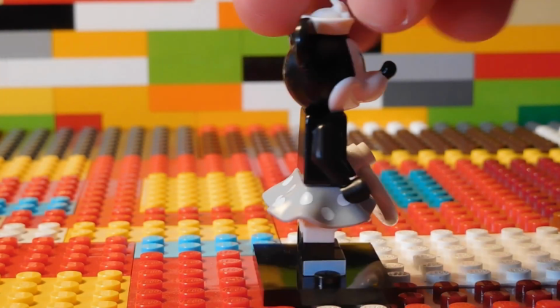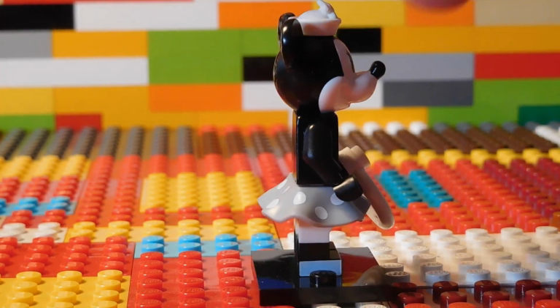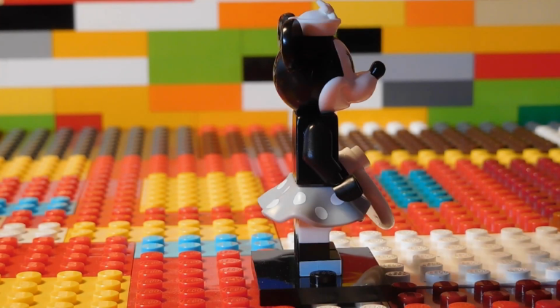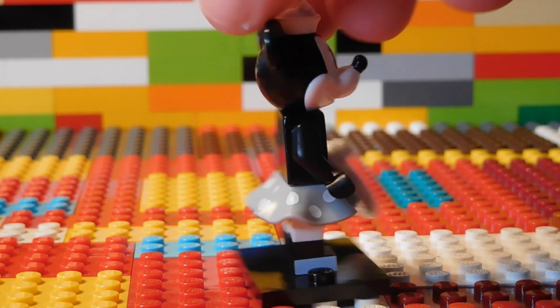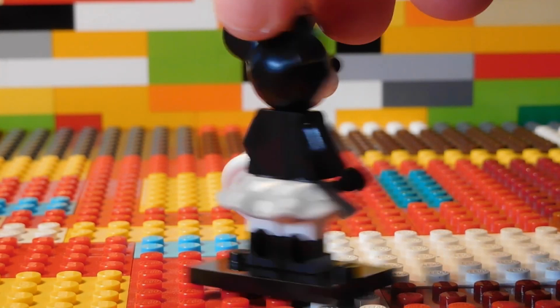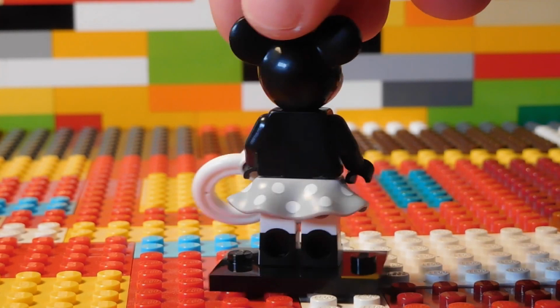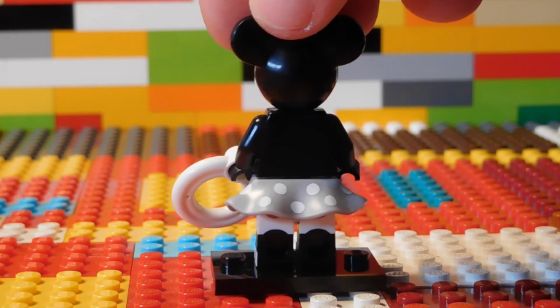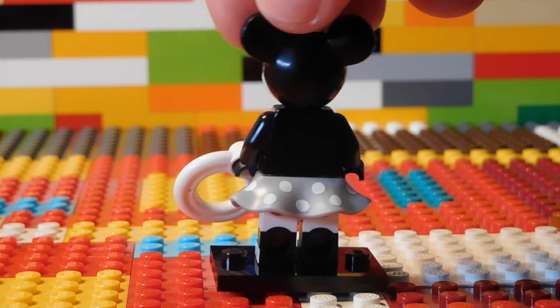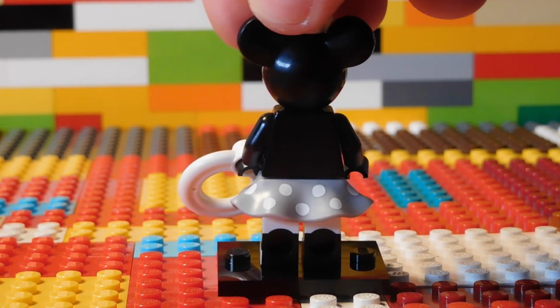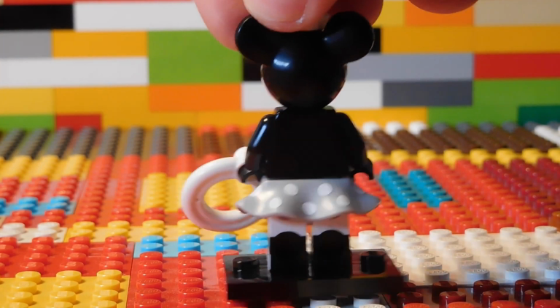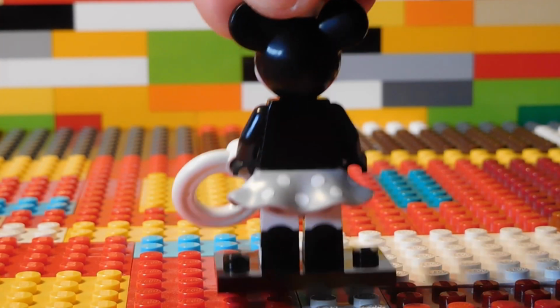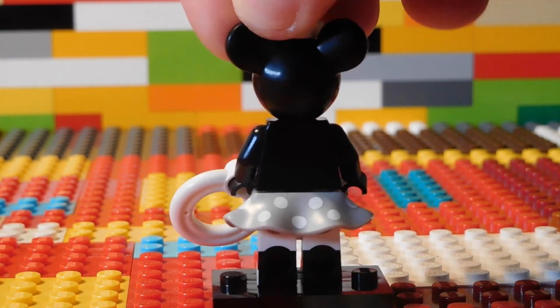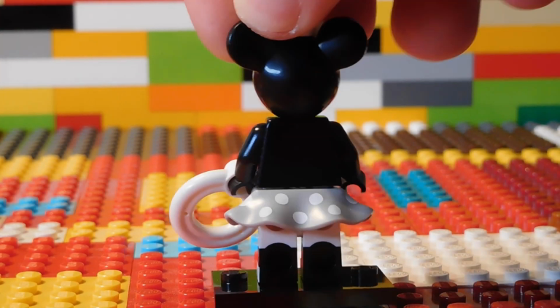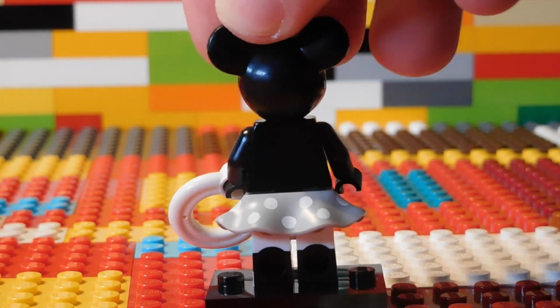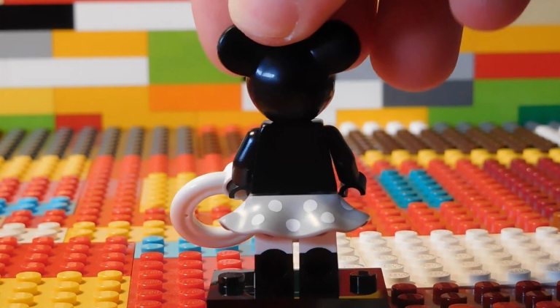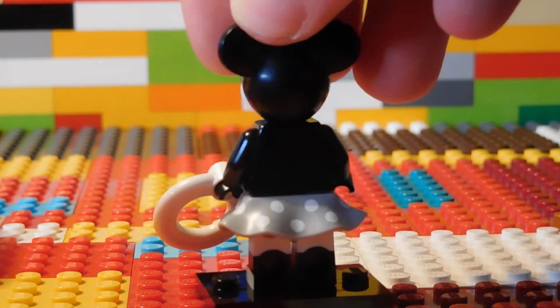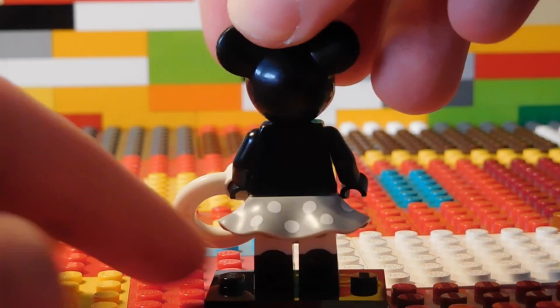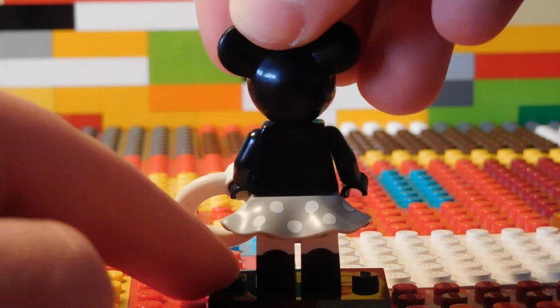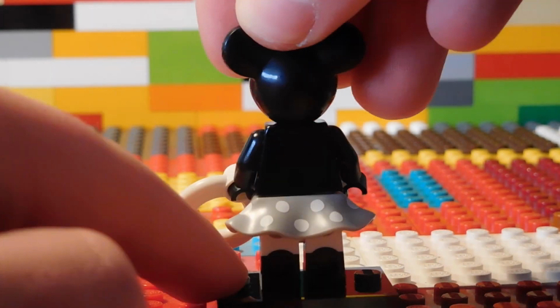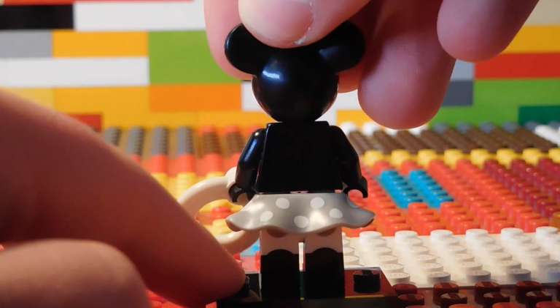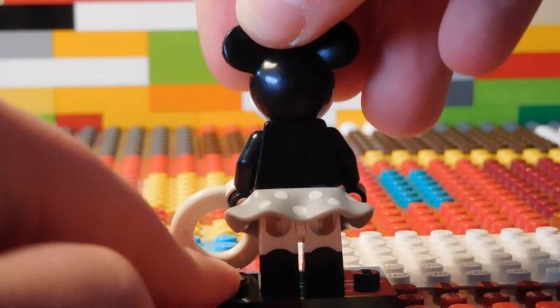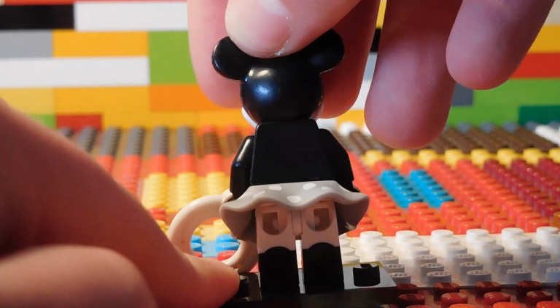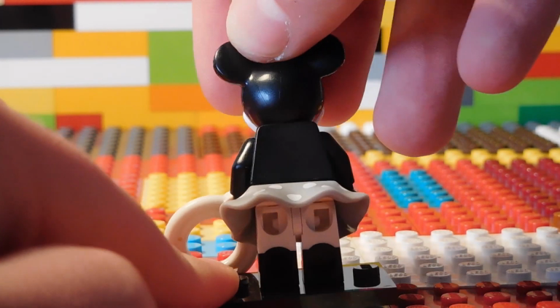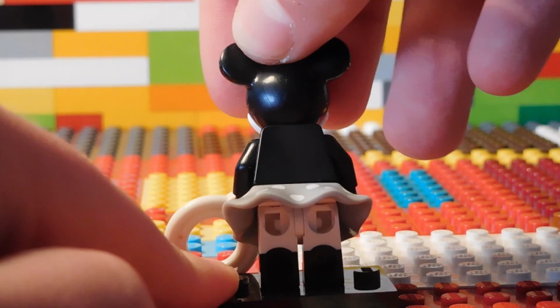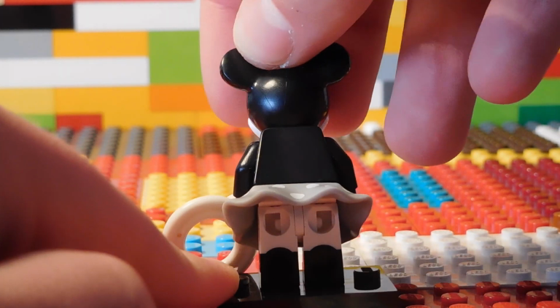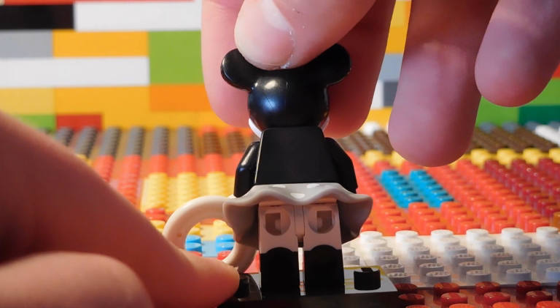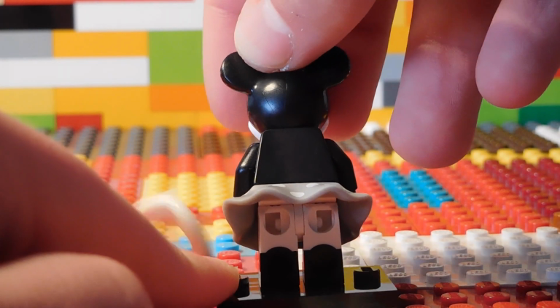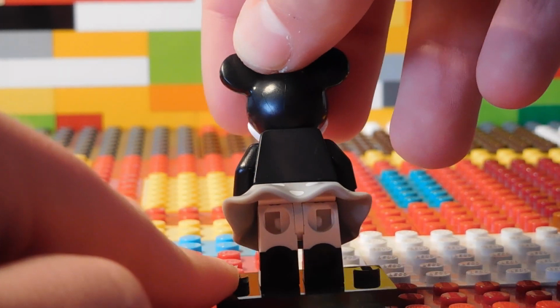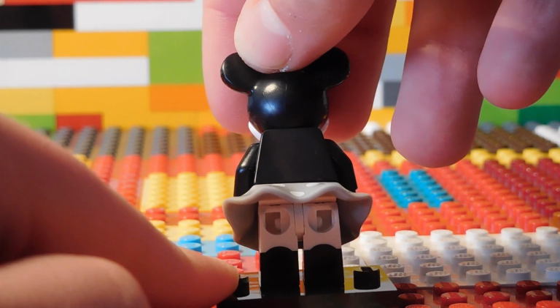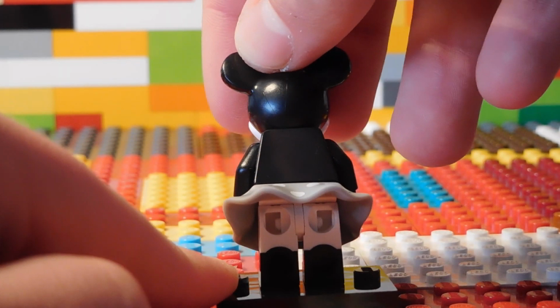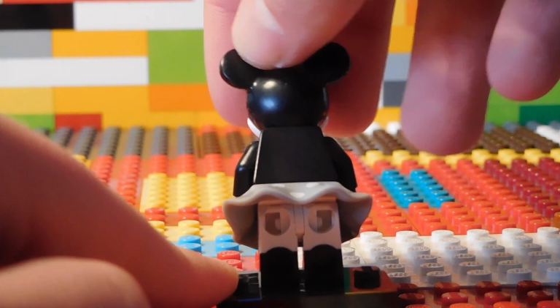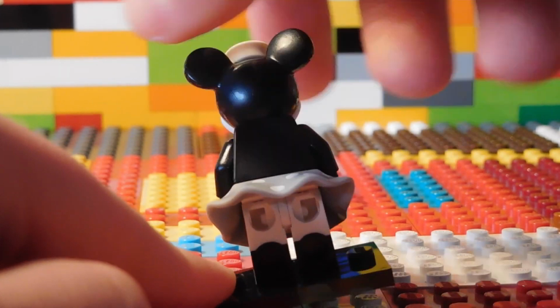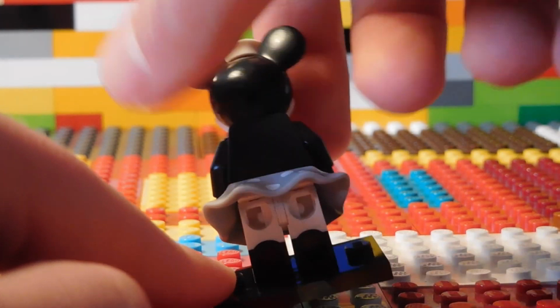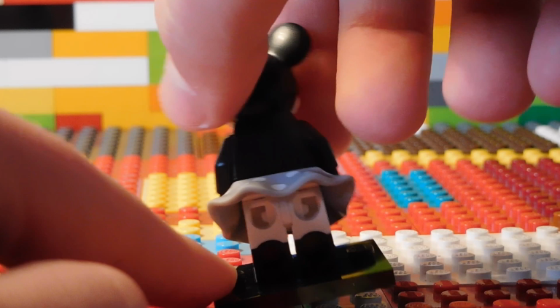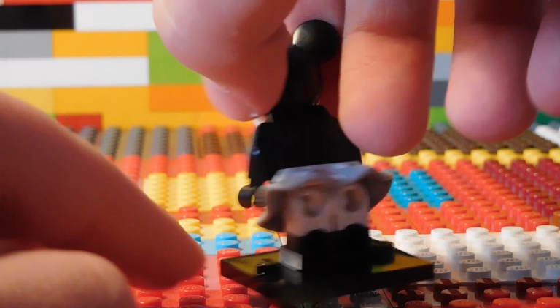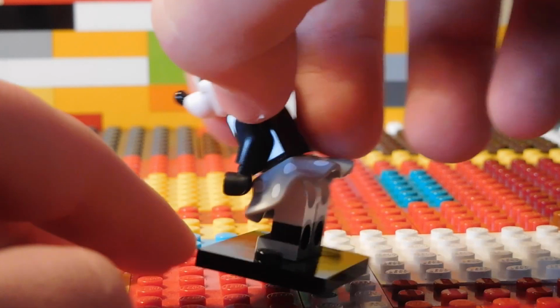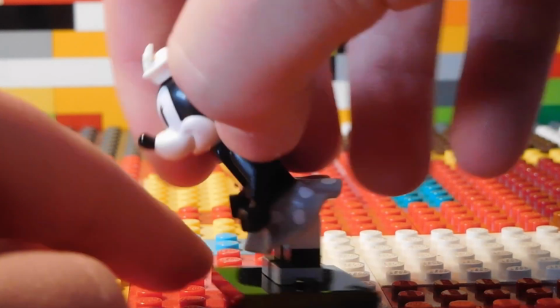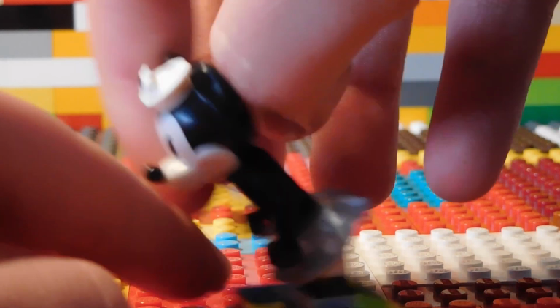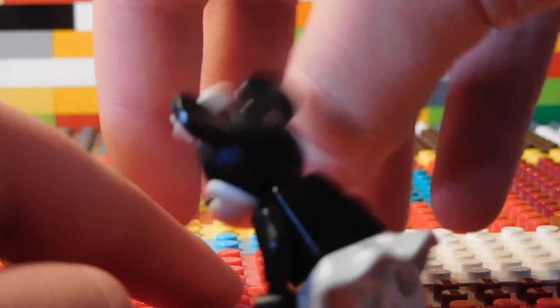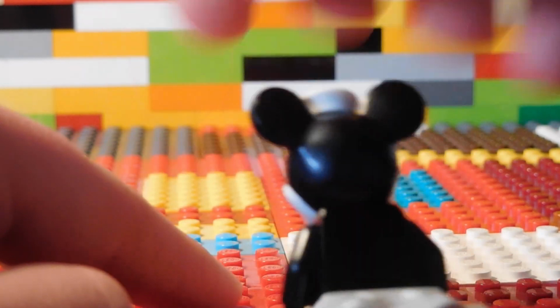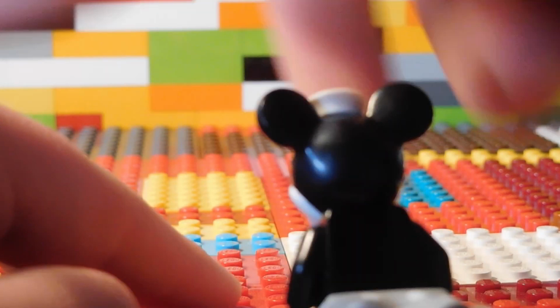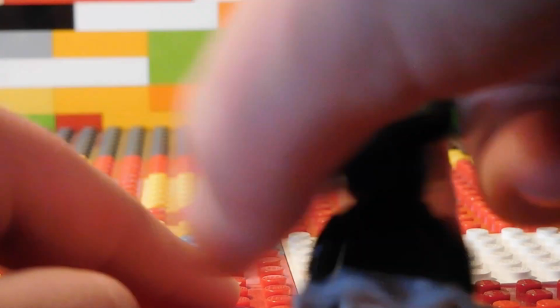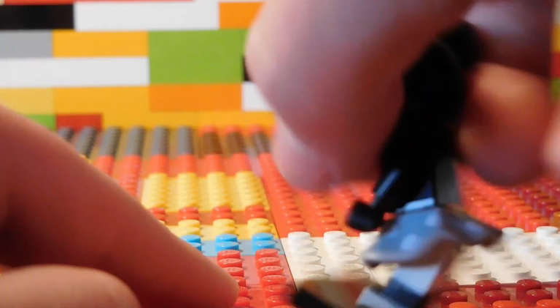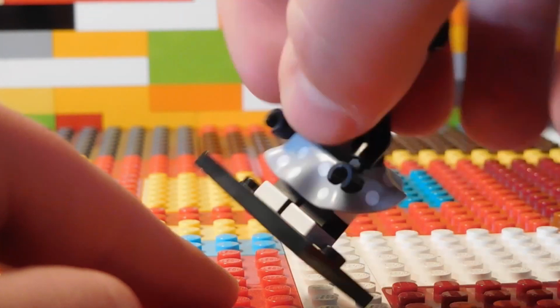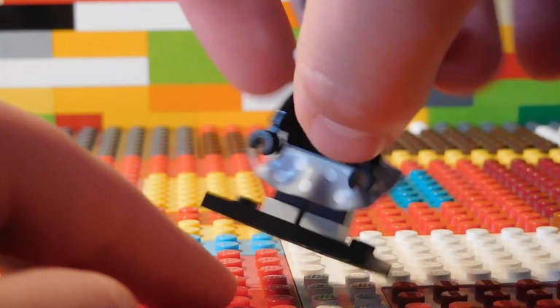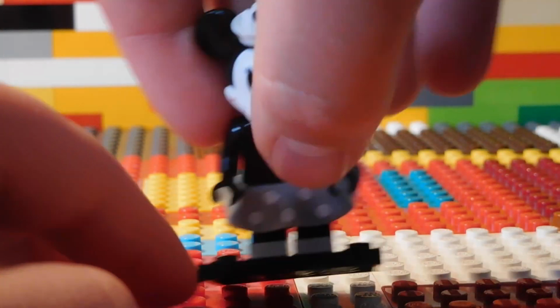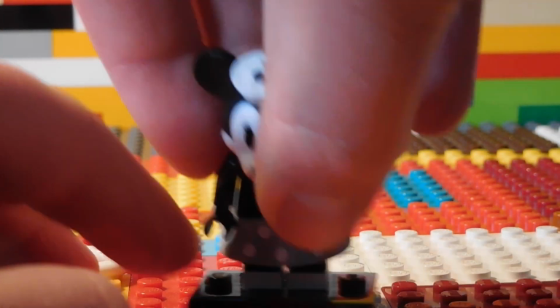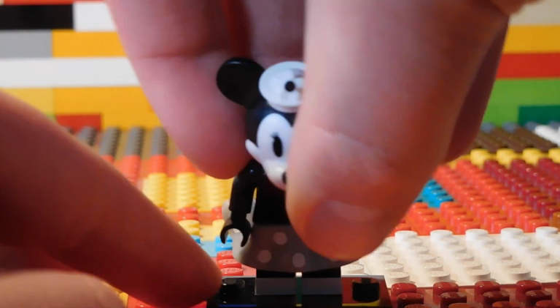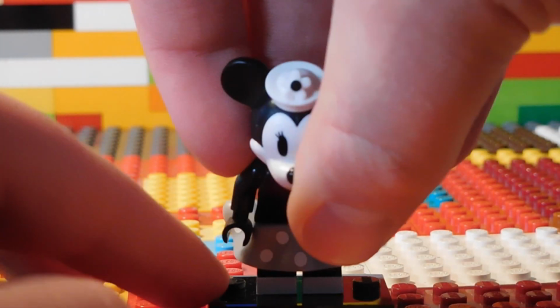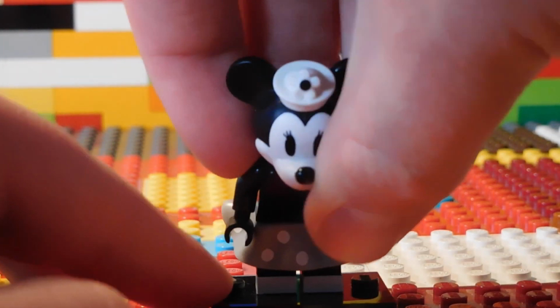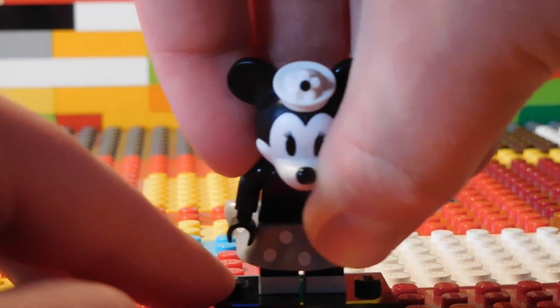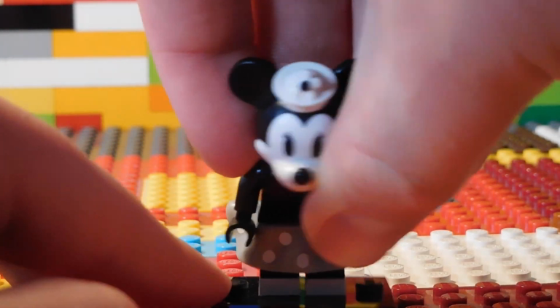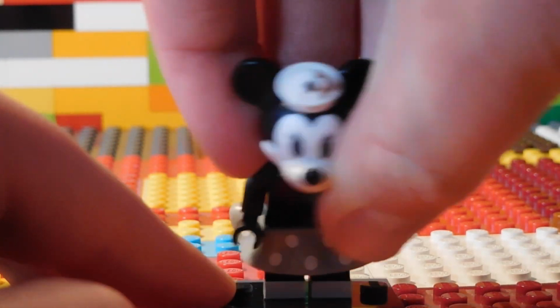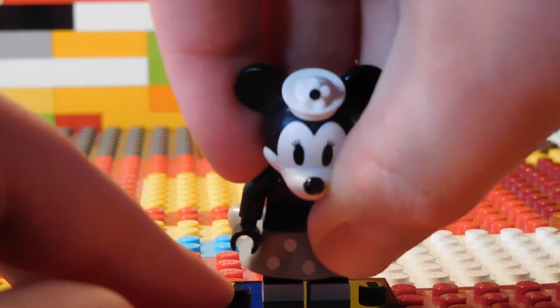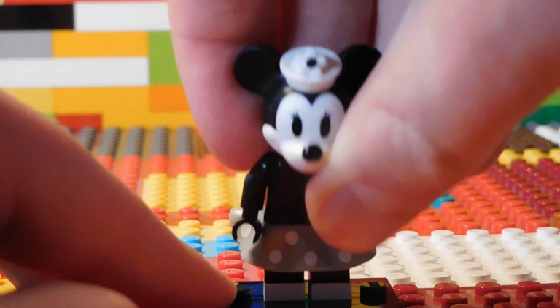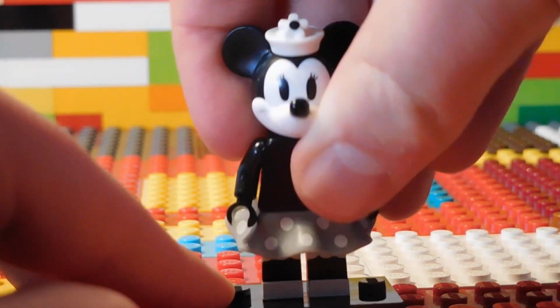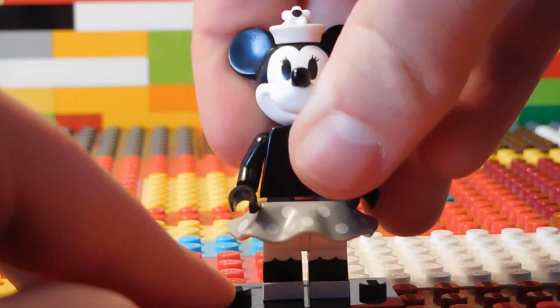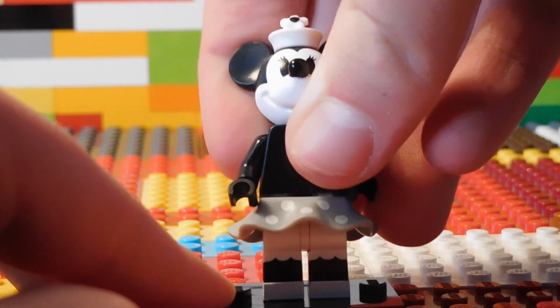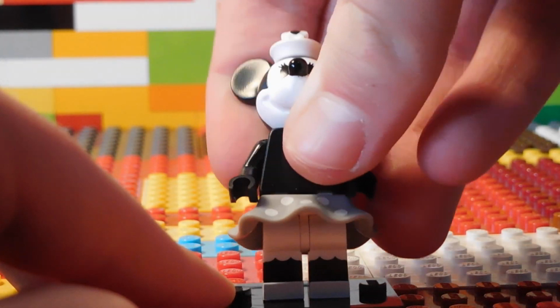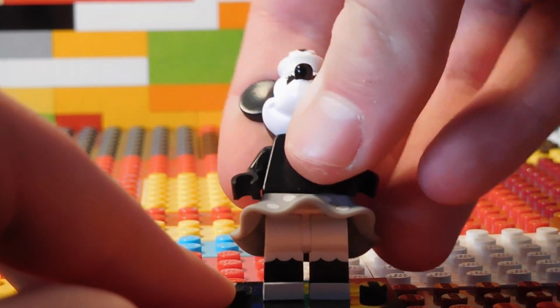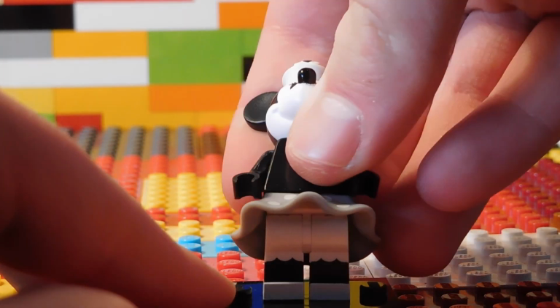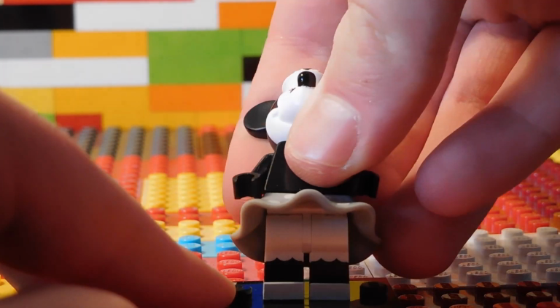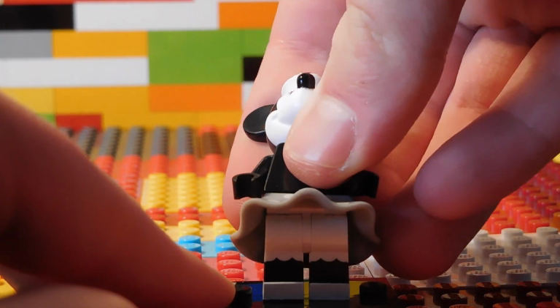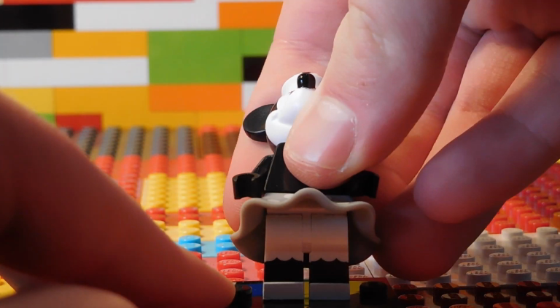Love the Minnie Mouse figure from the Steamboat Willie. This one actually comes from the minifigure series, Disney Series 2.